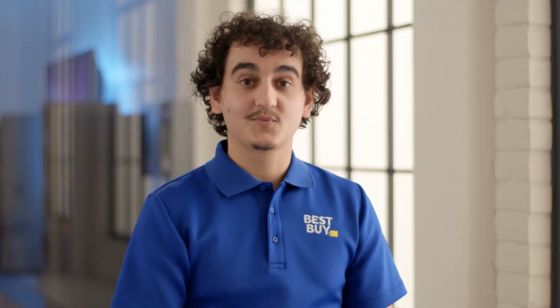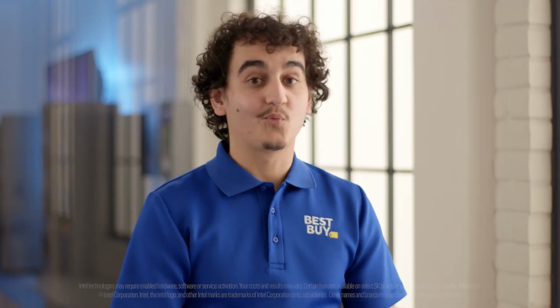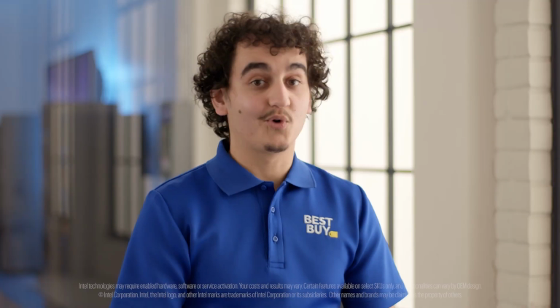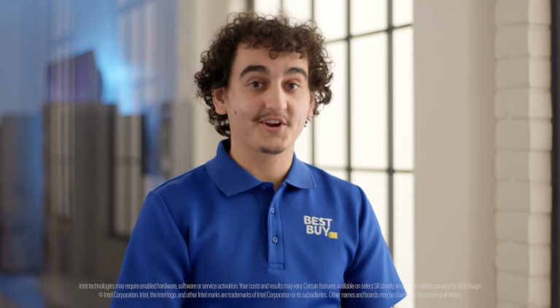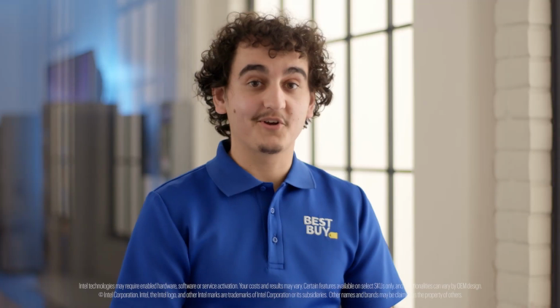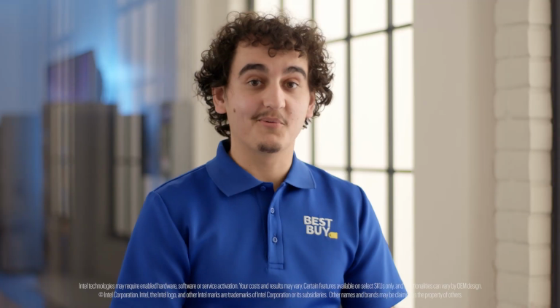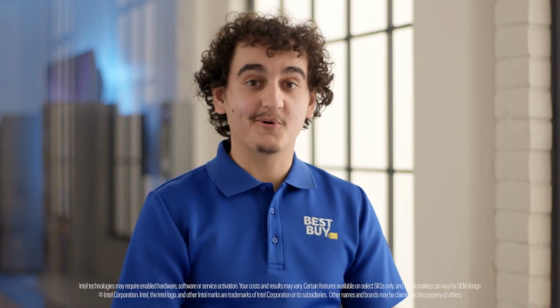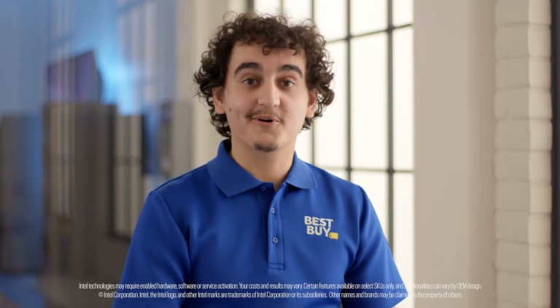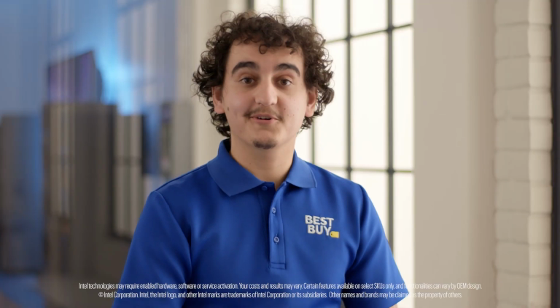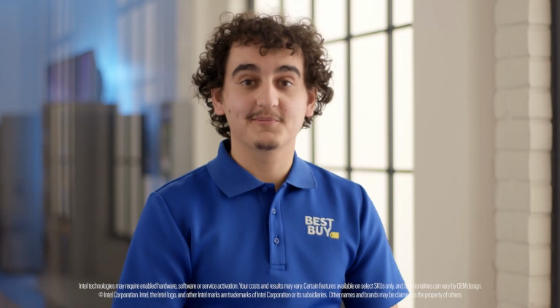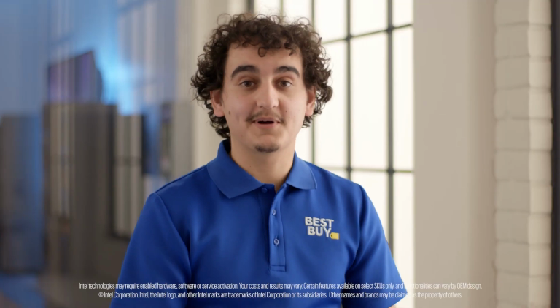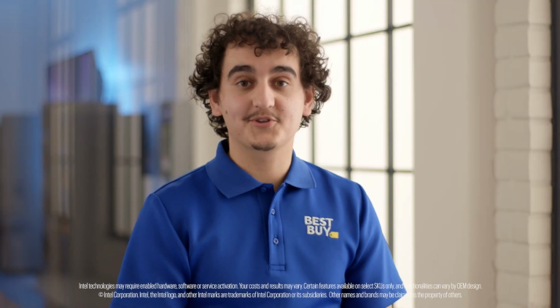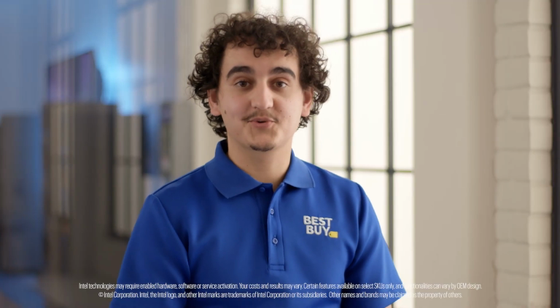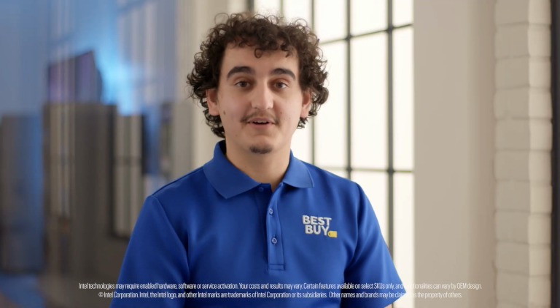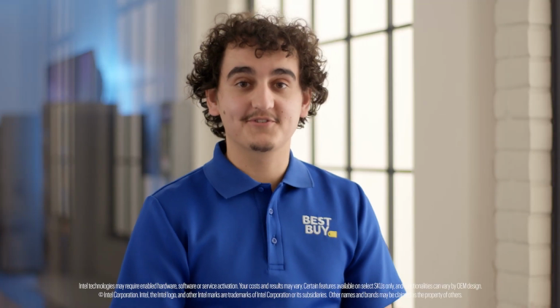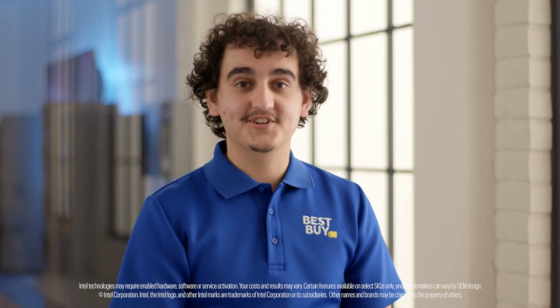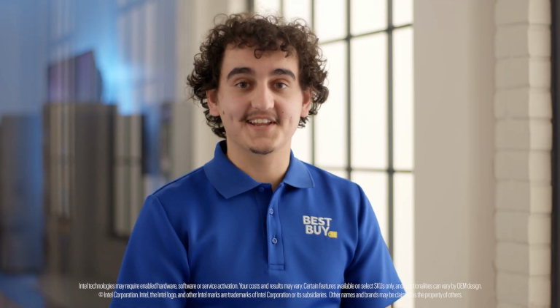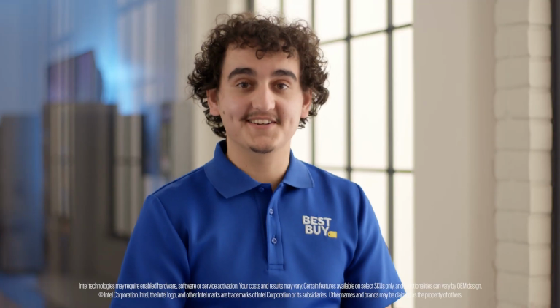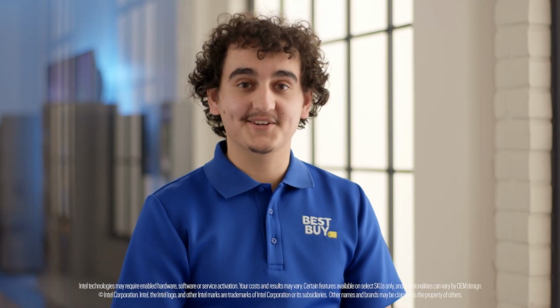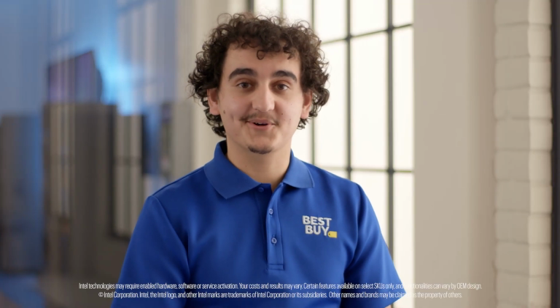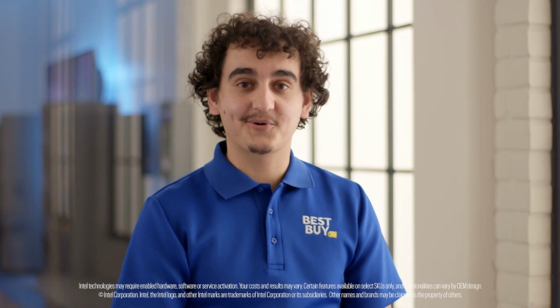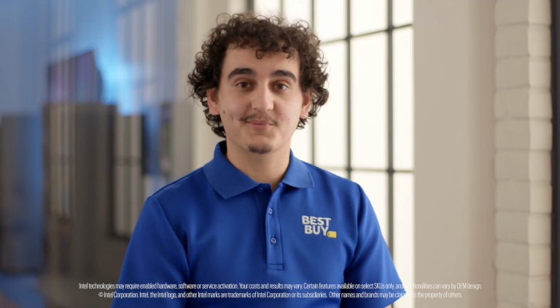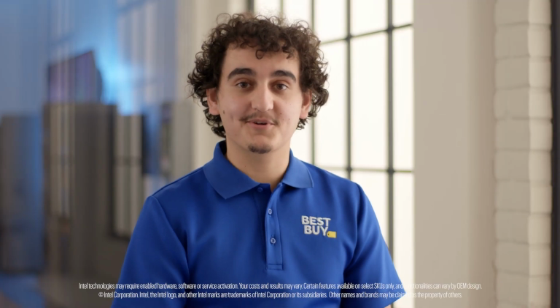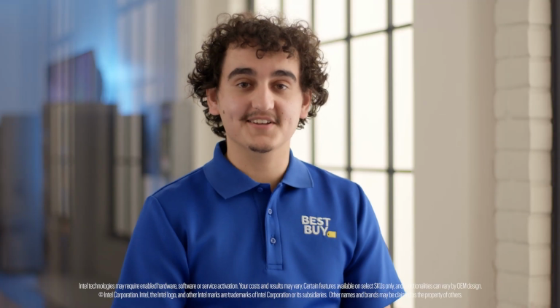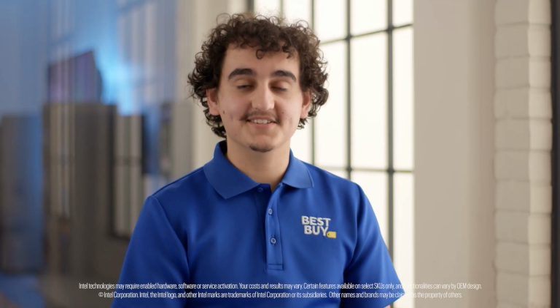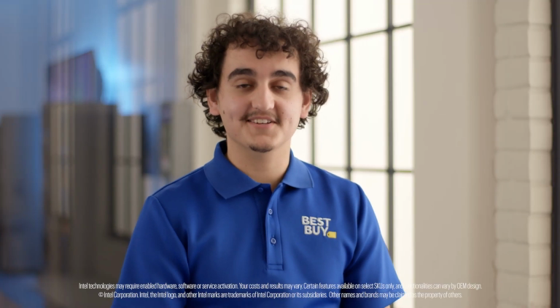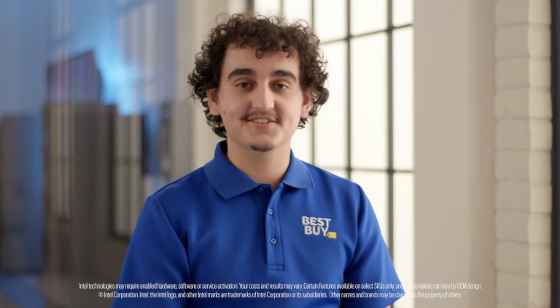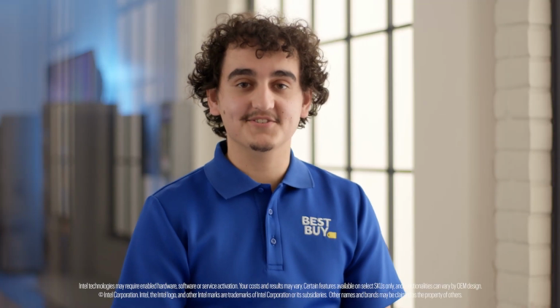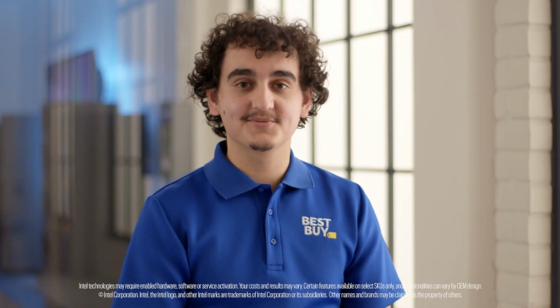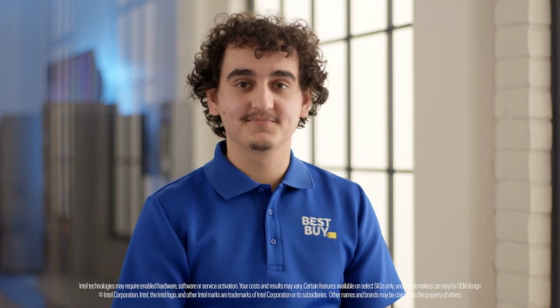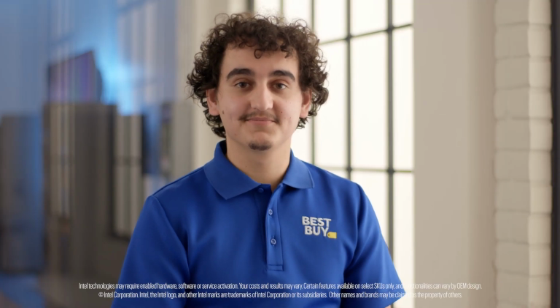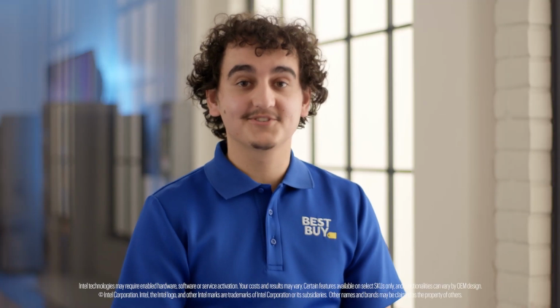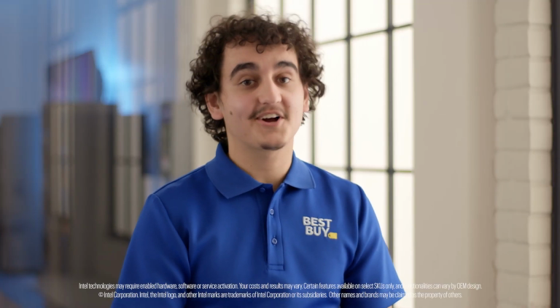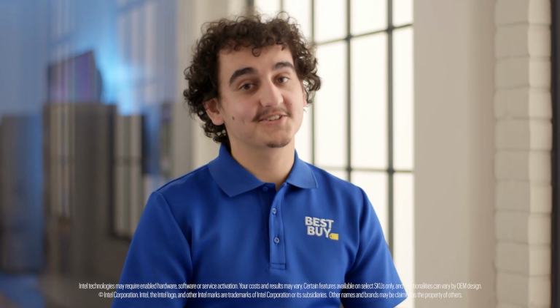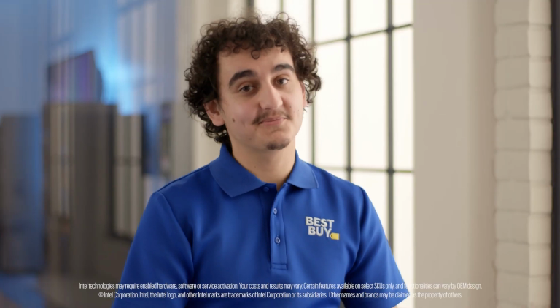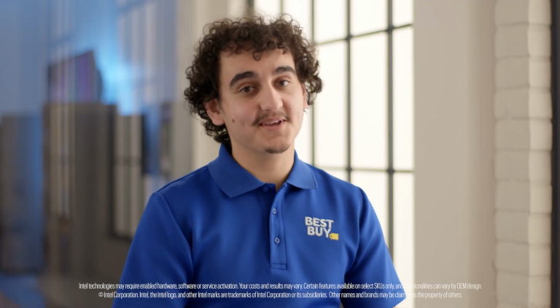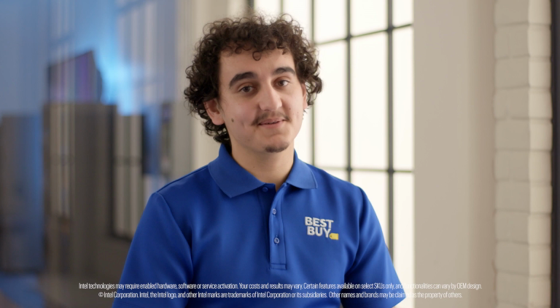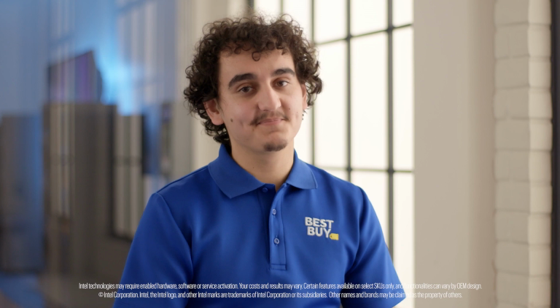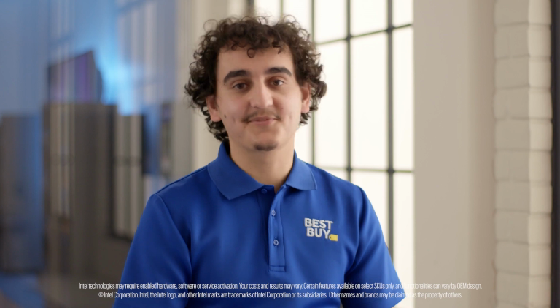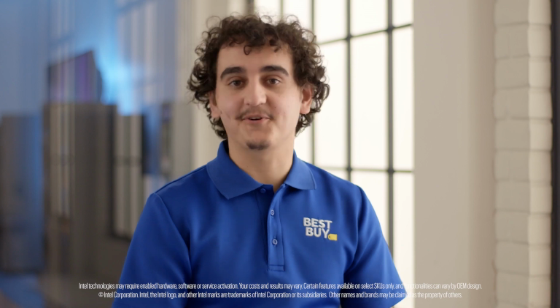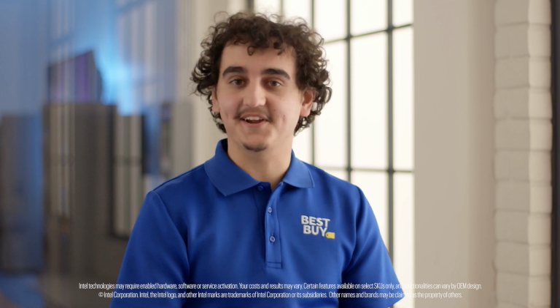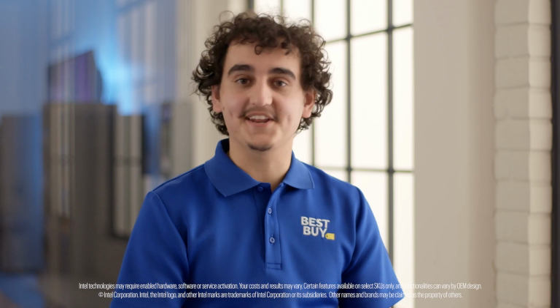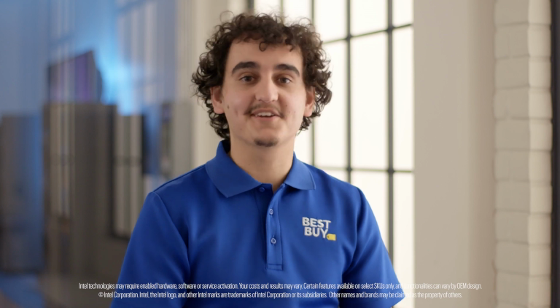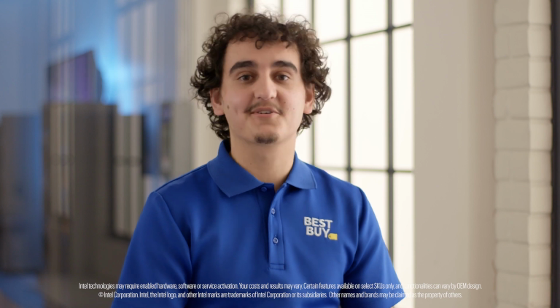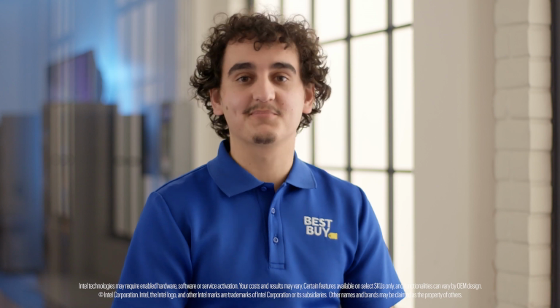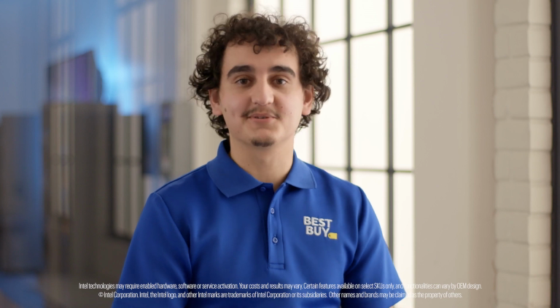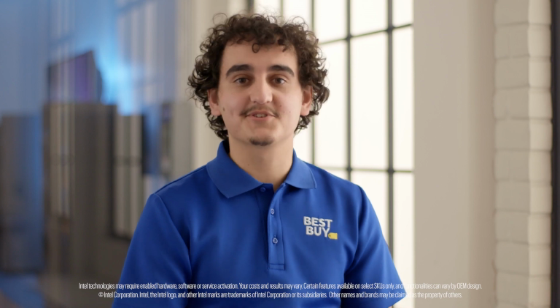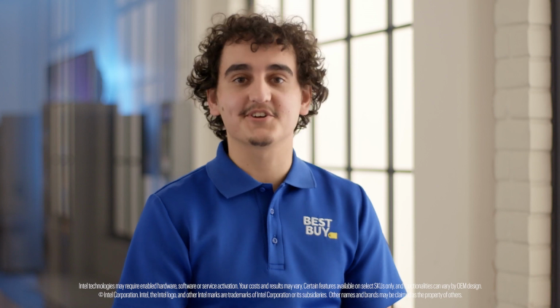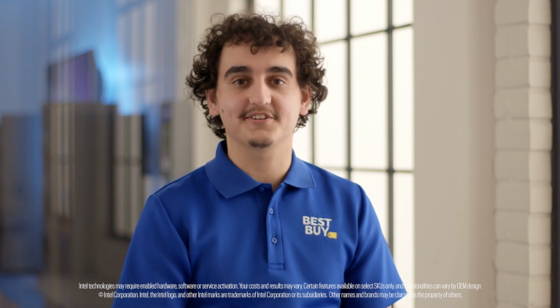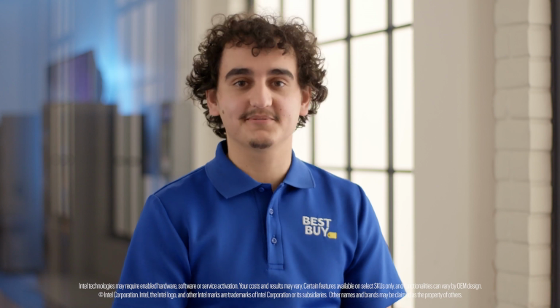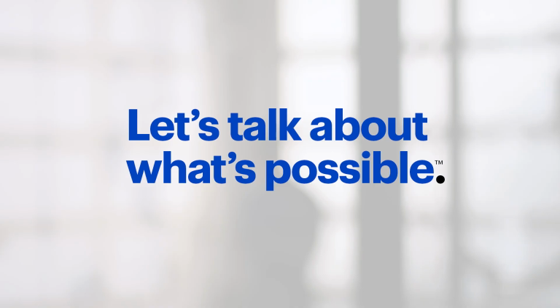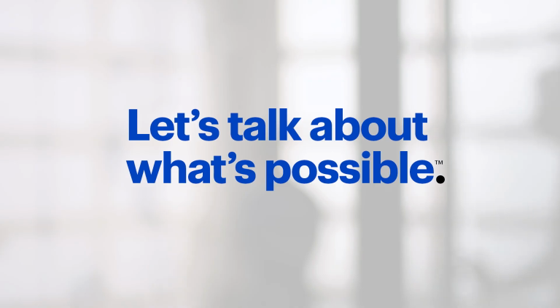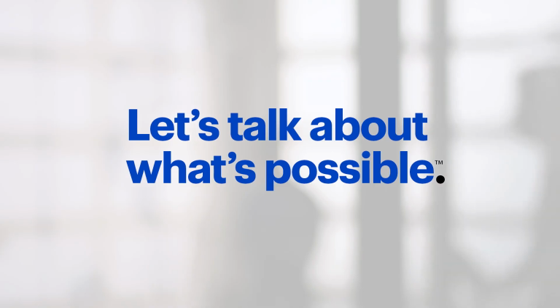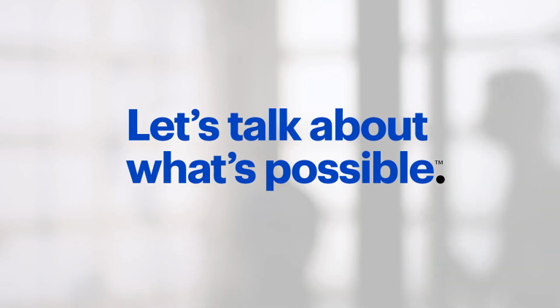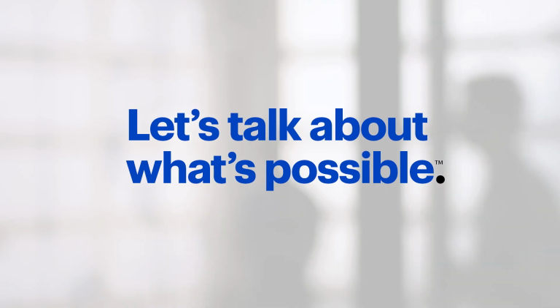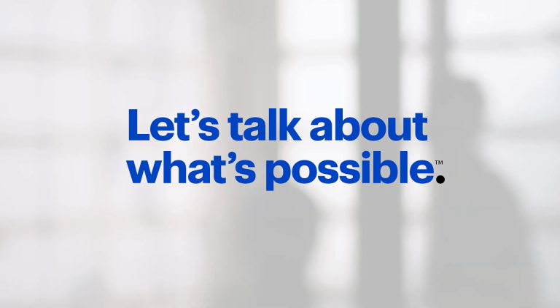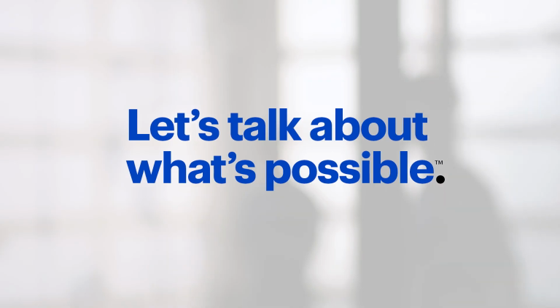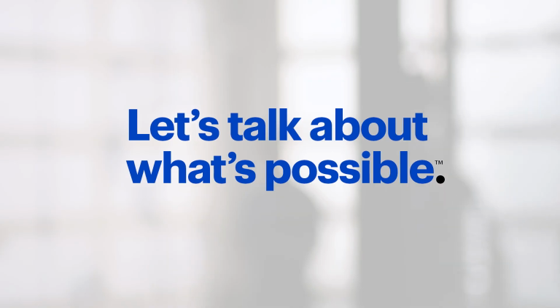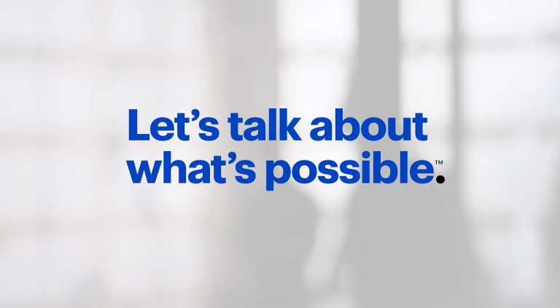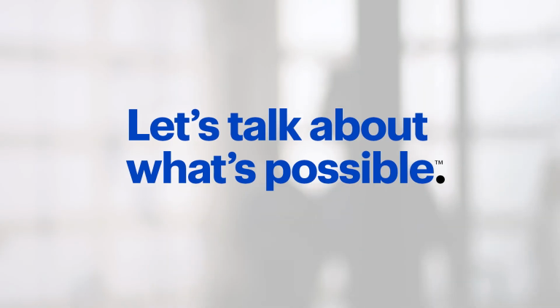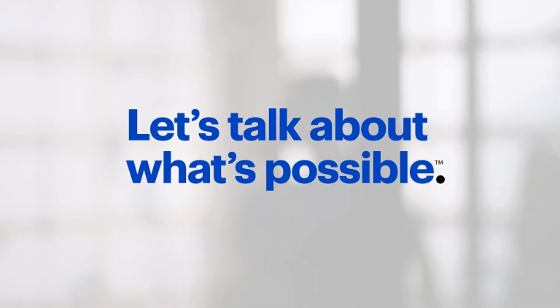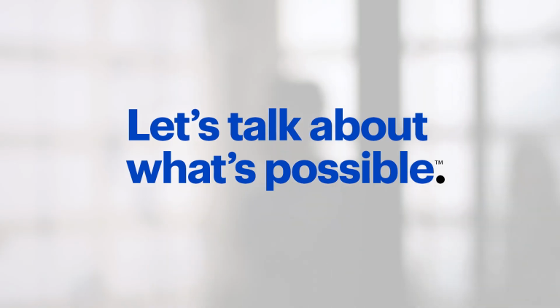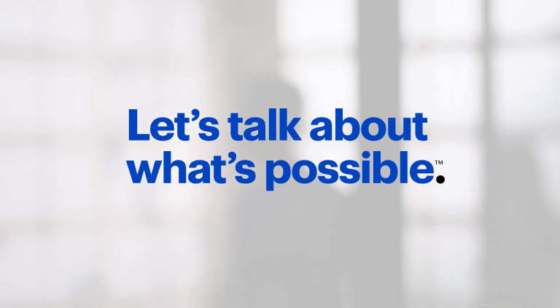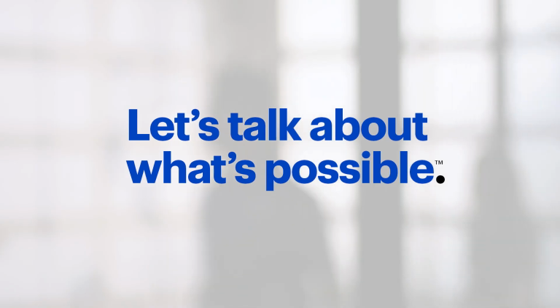Want to know more about the 12th gen Intel Core processors? Talk to me or any other blue shirt. Thanks for stopping by the lab.